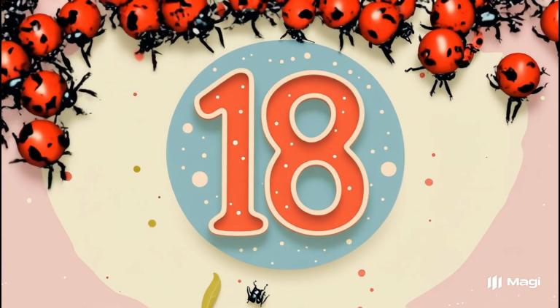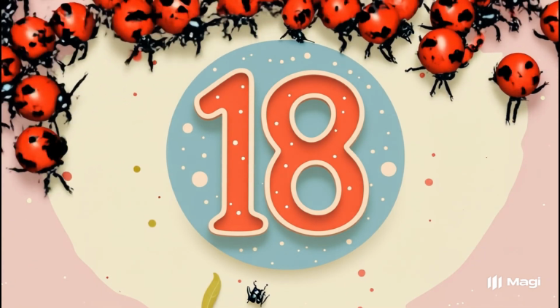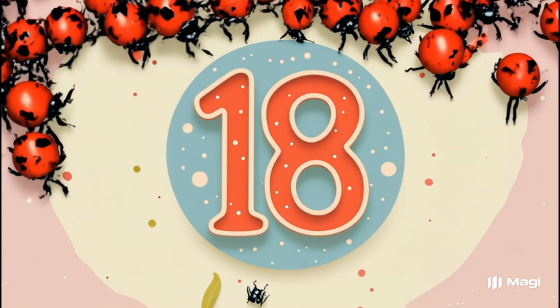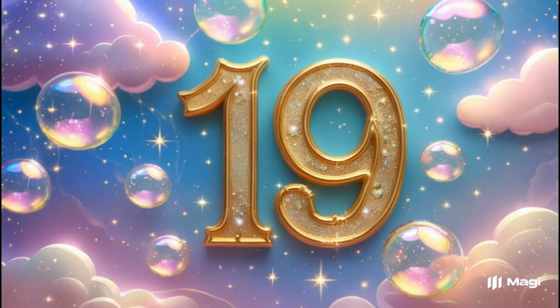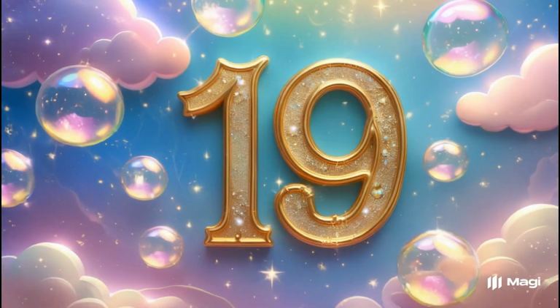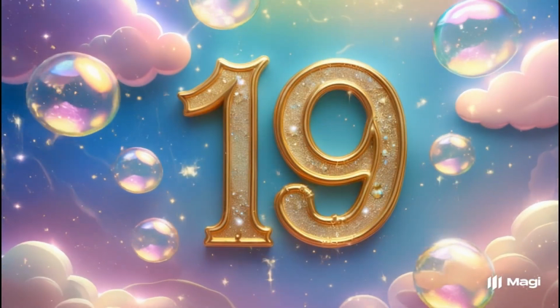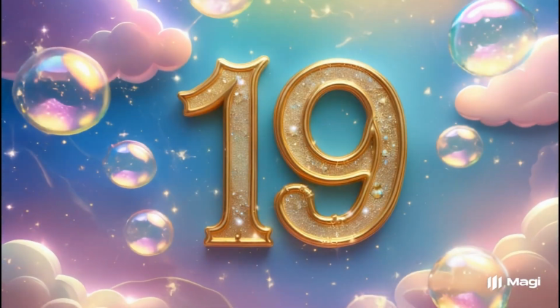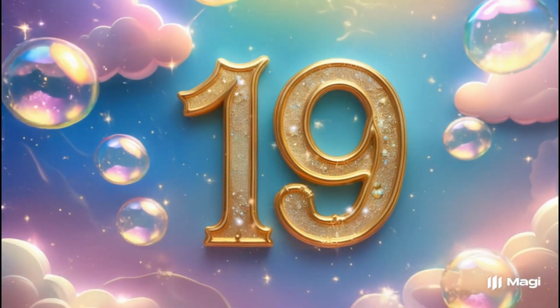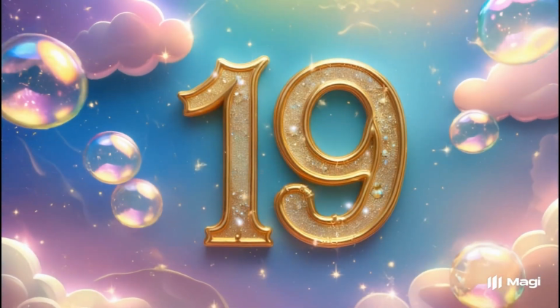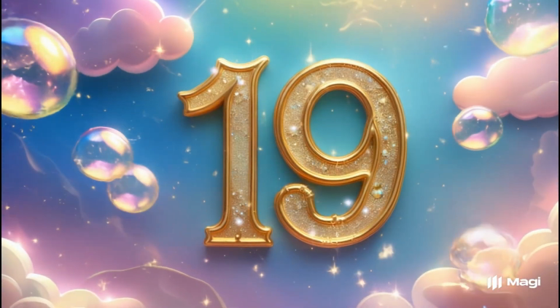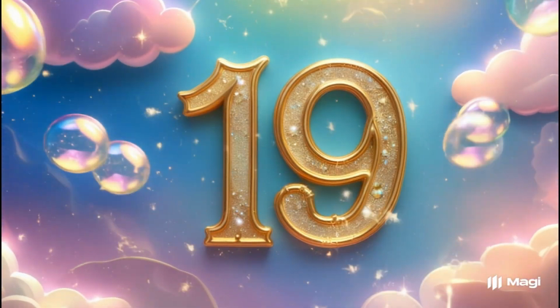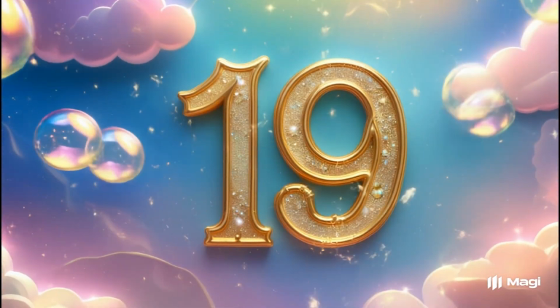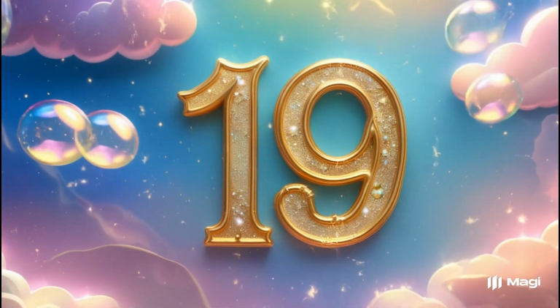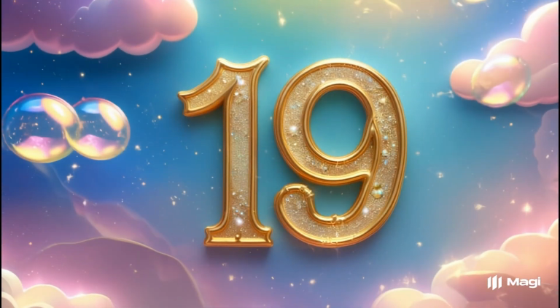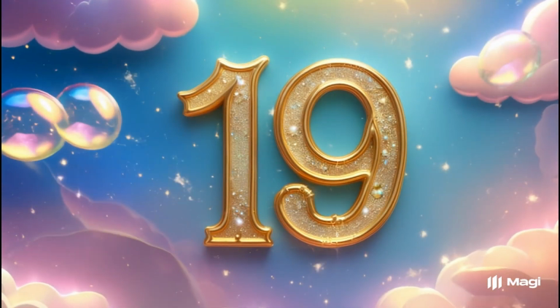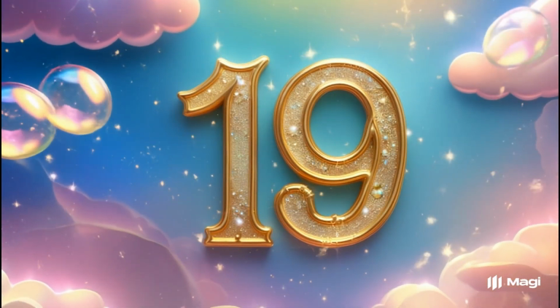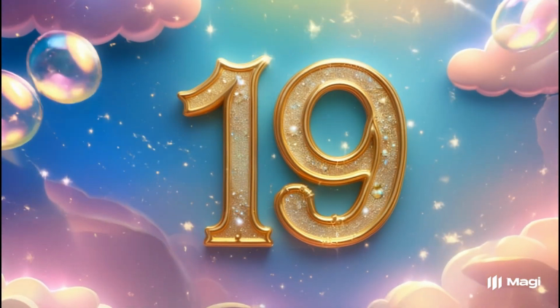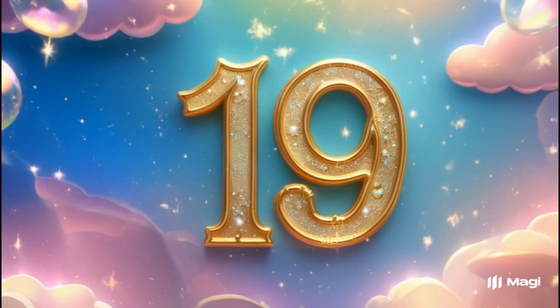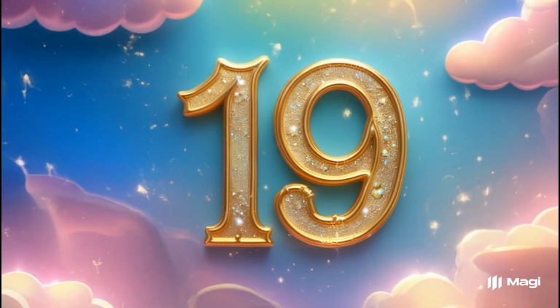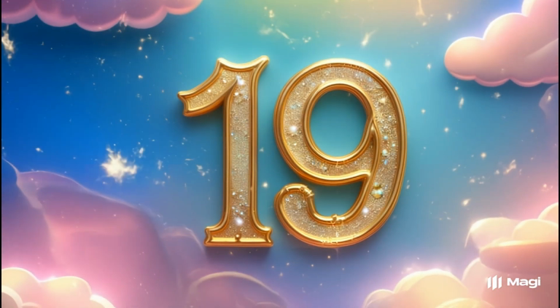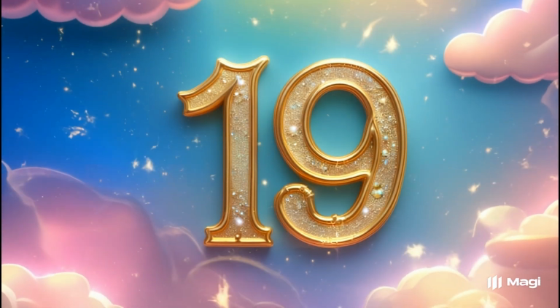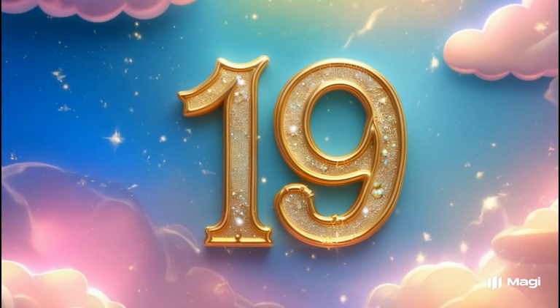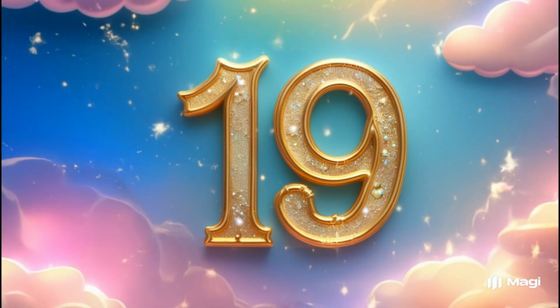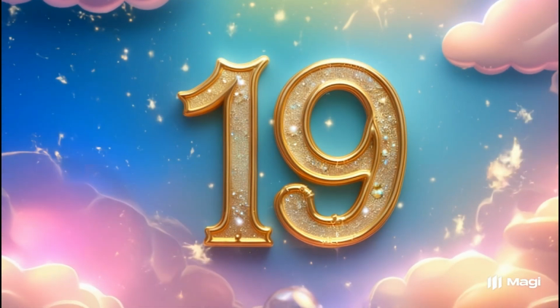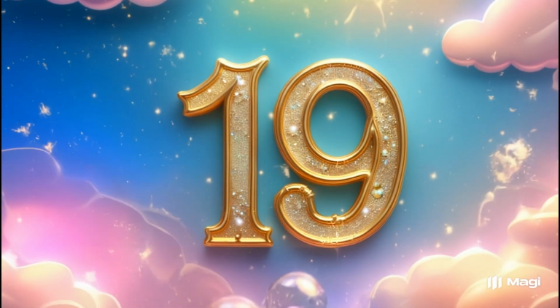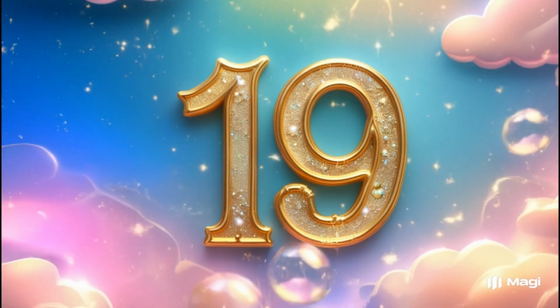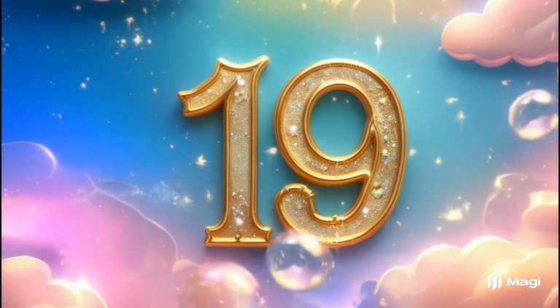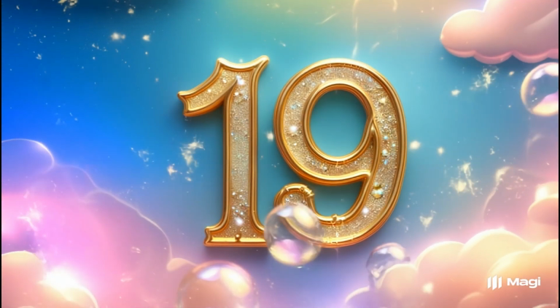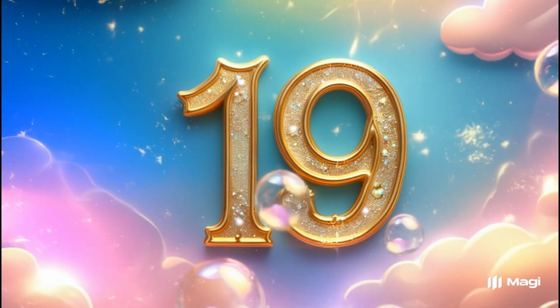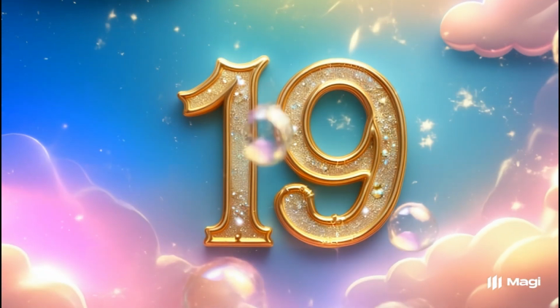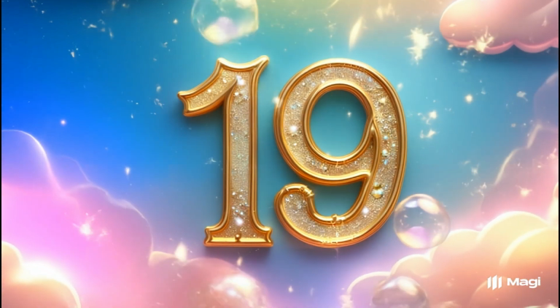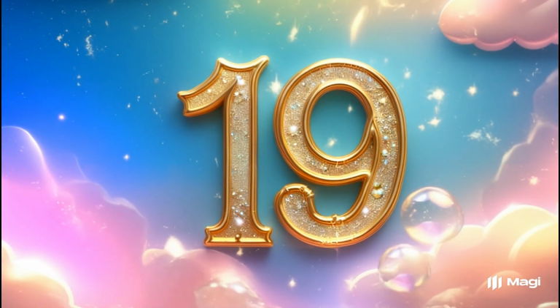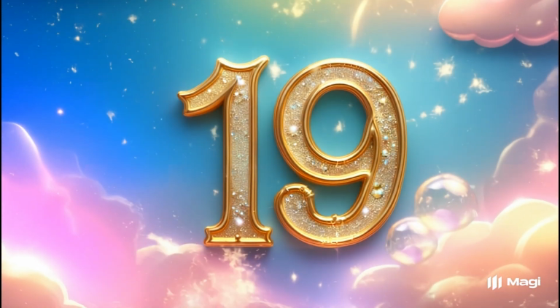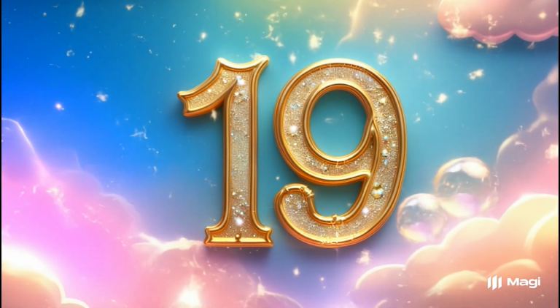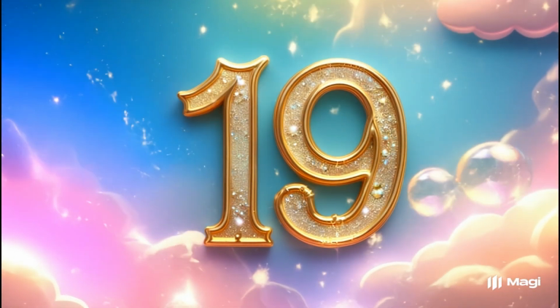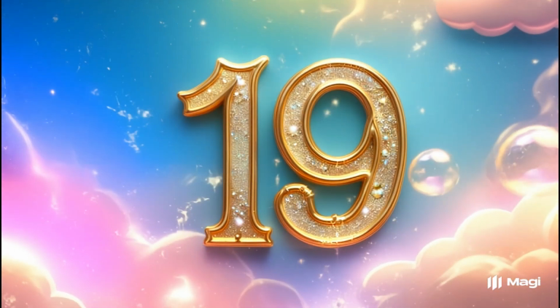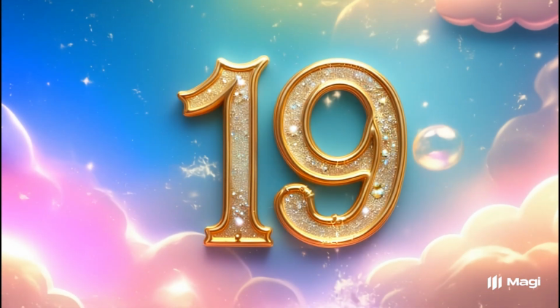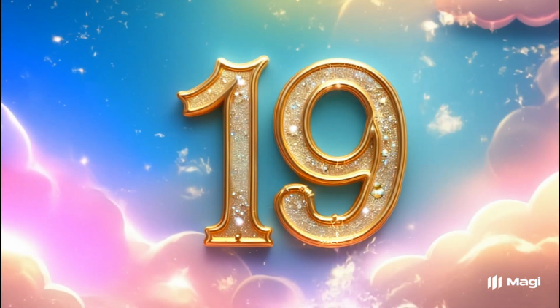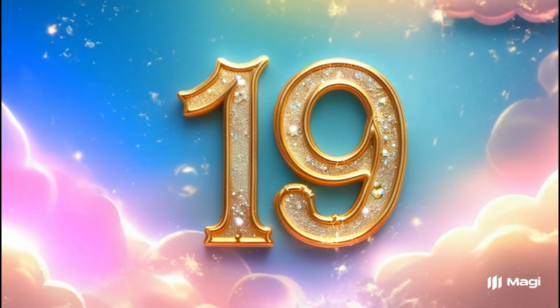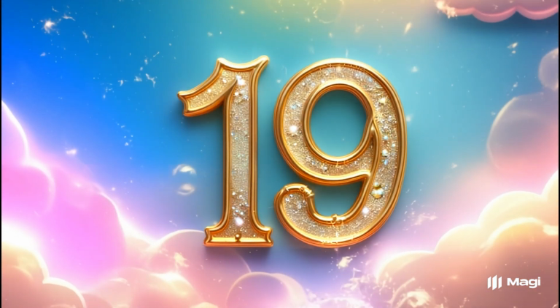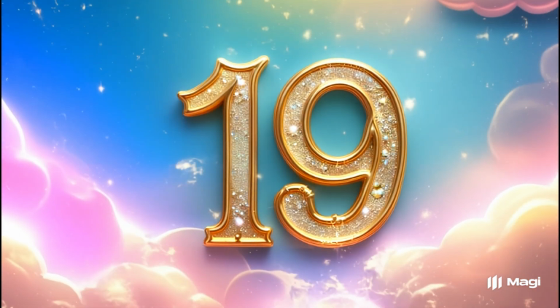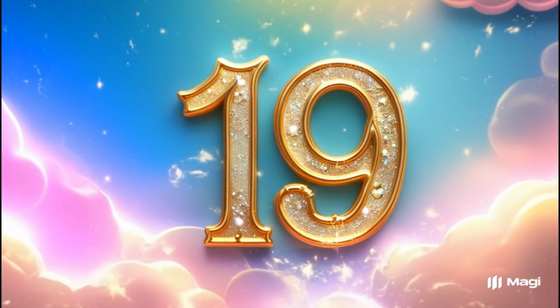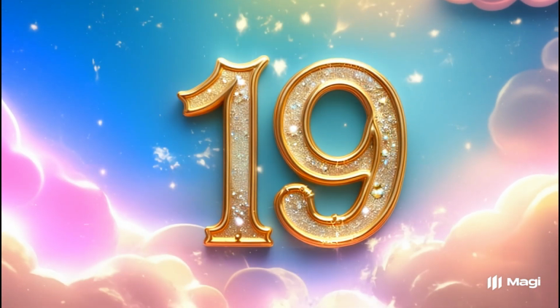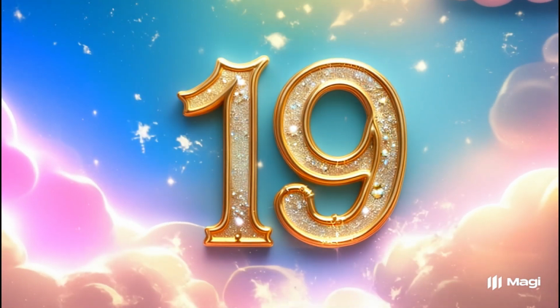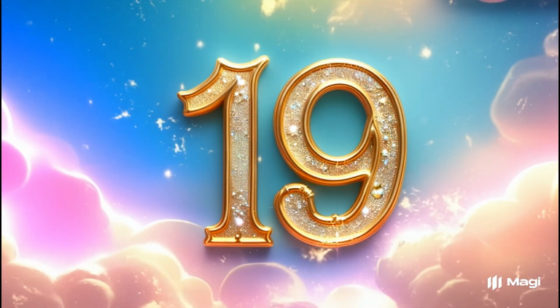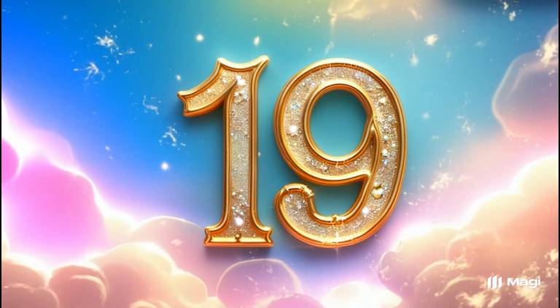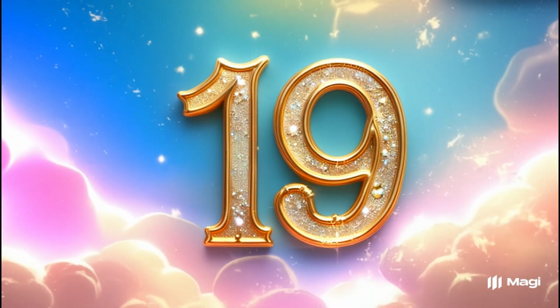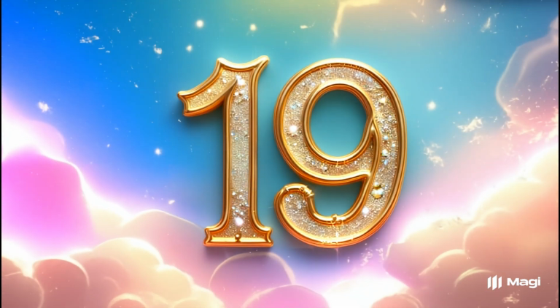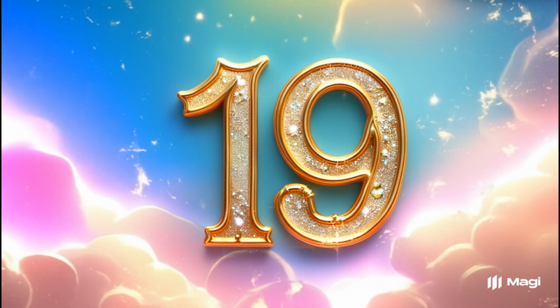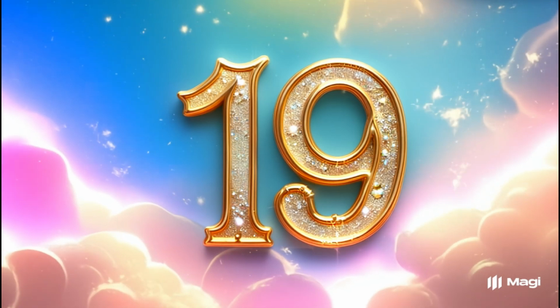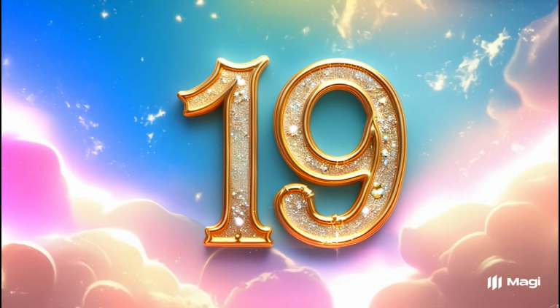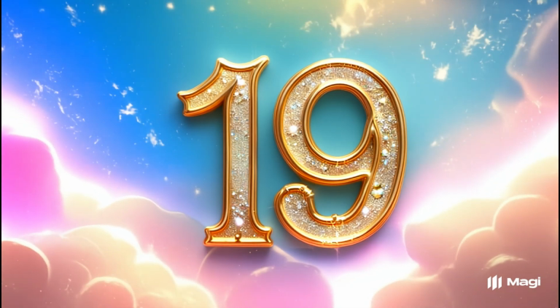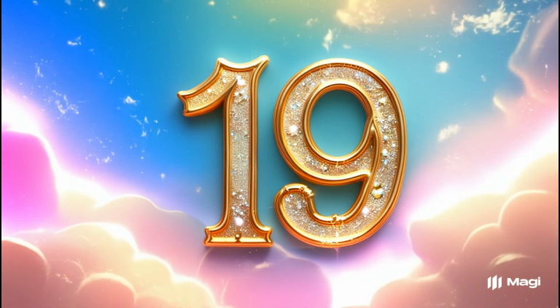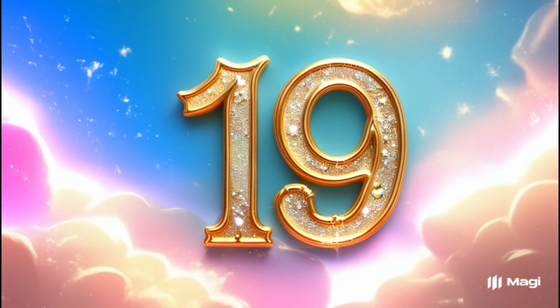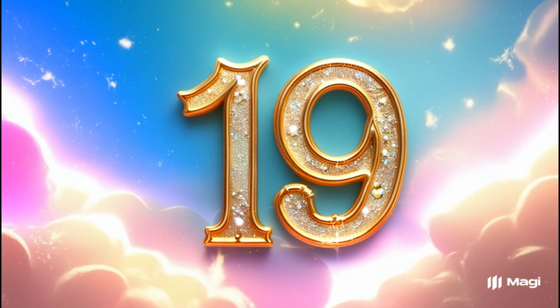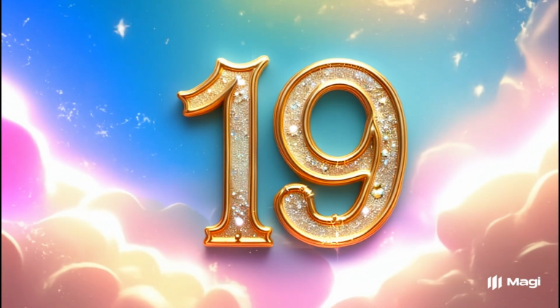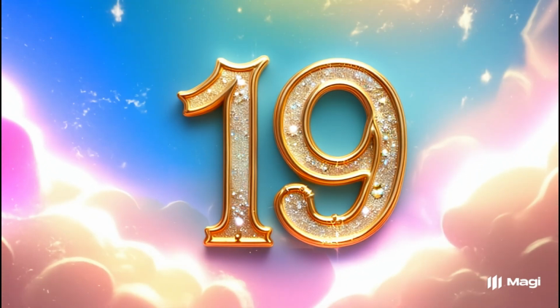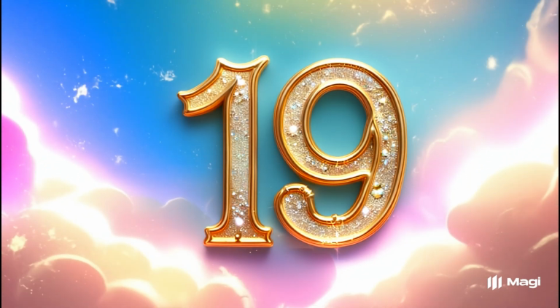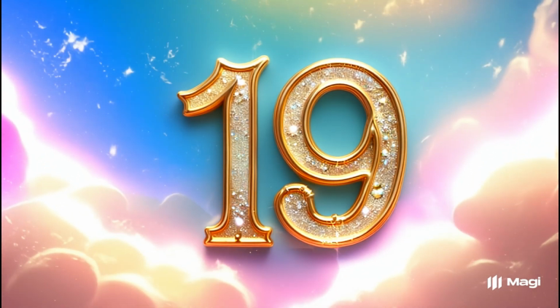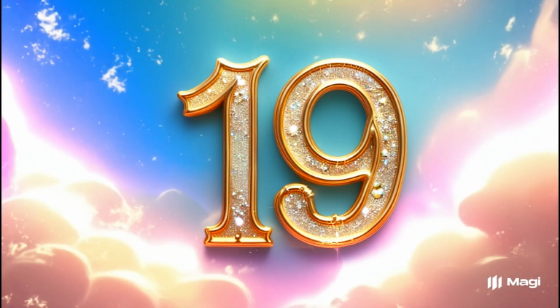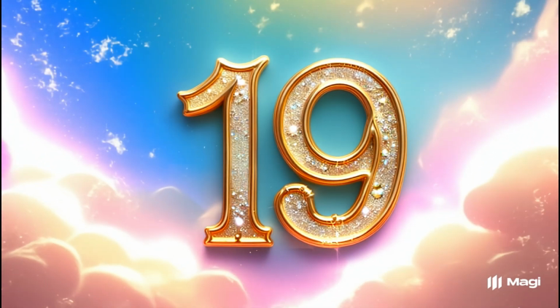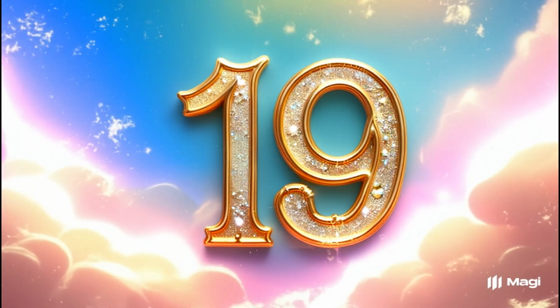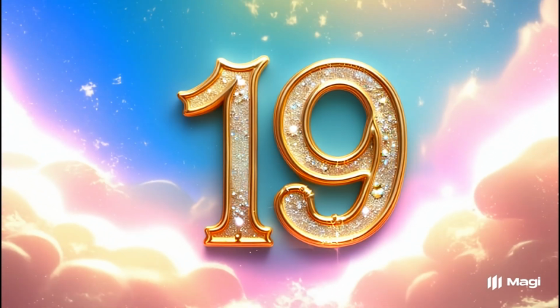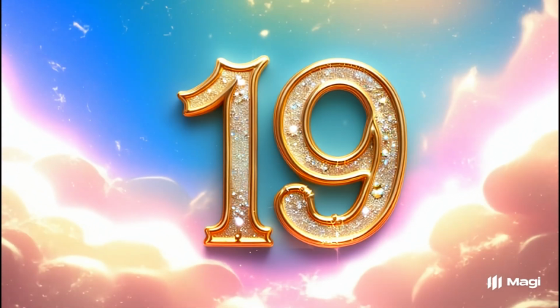Number nineteen. Let's count them. One through nineteen. Nineteen happy bubbles.